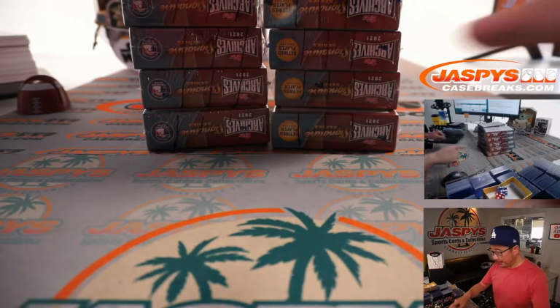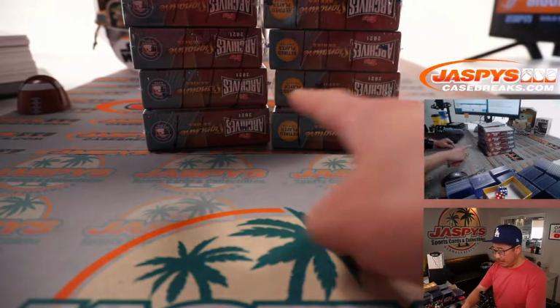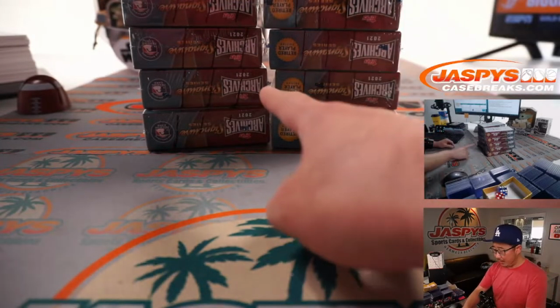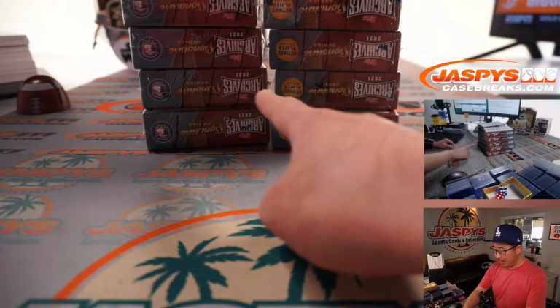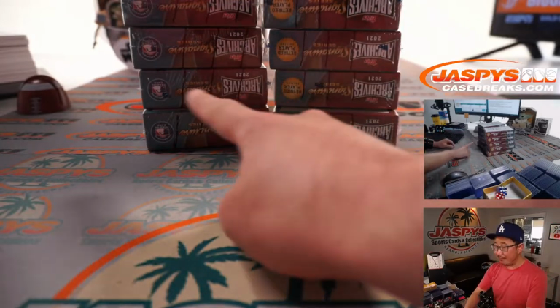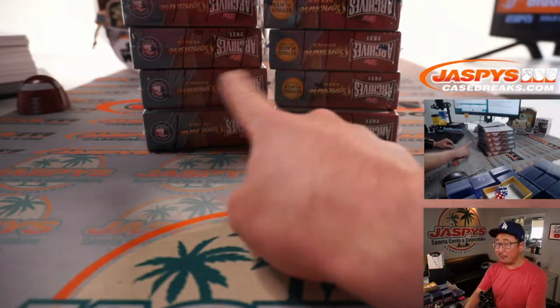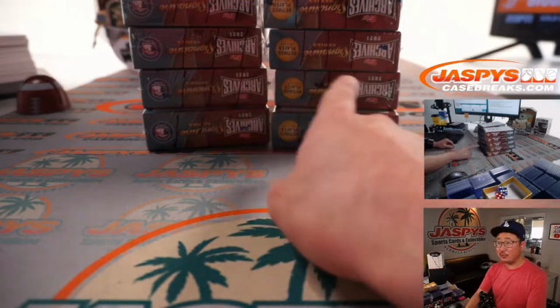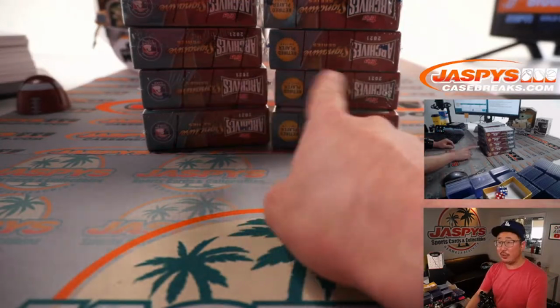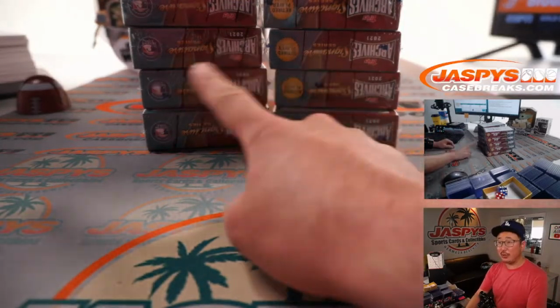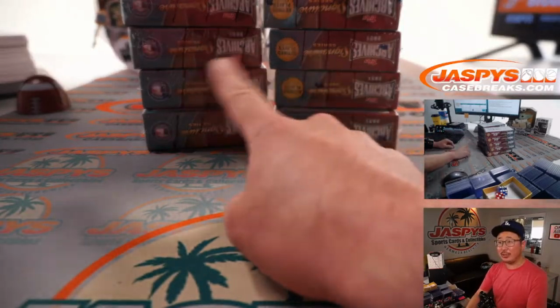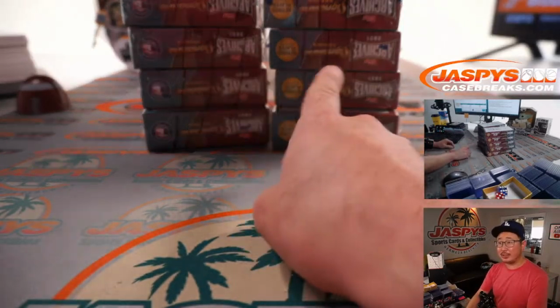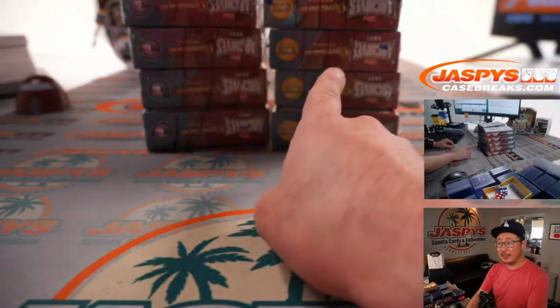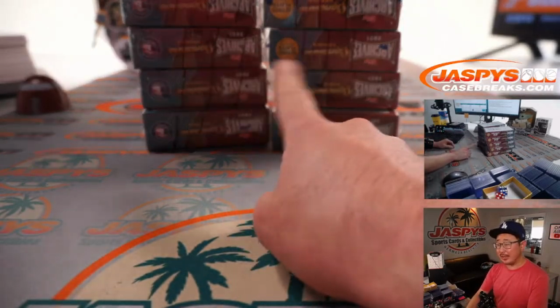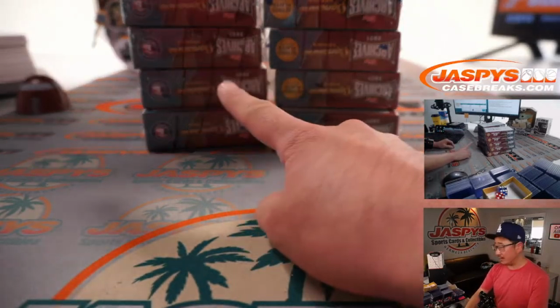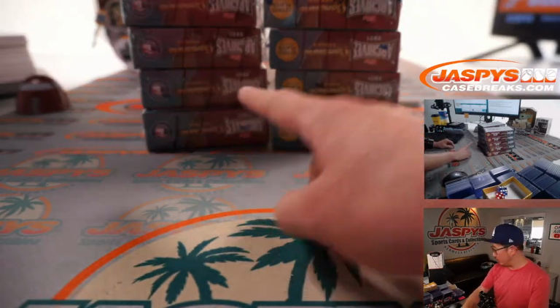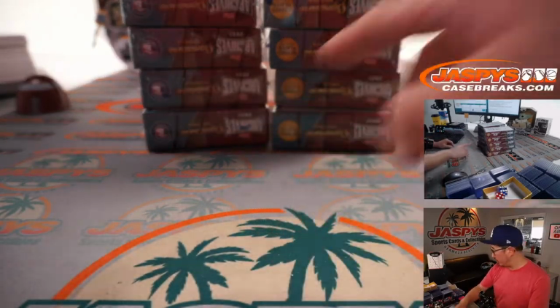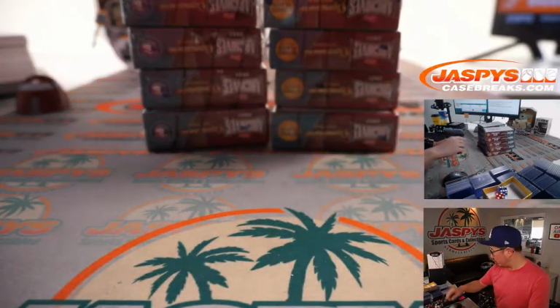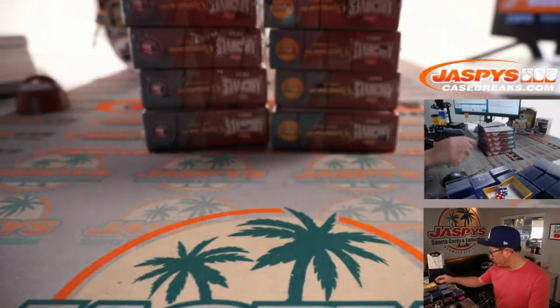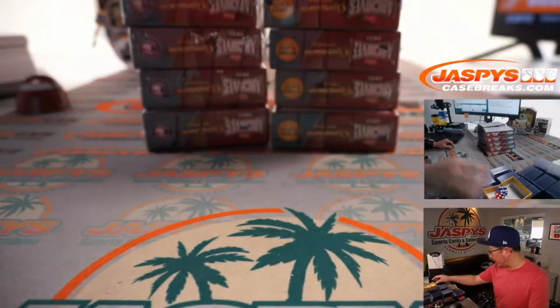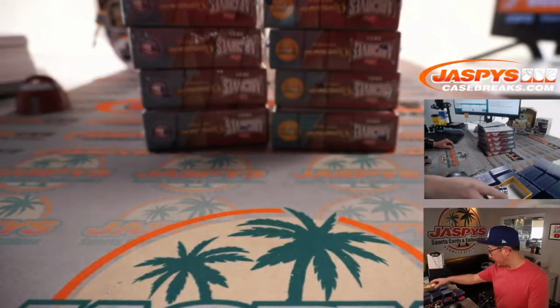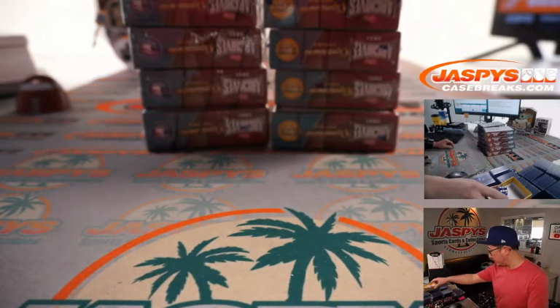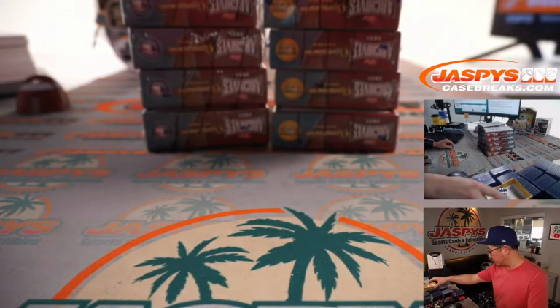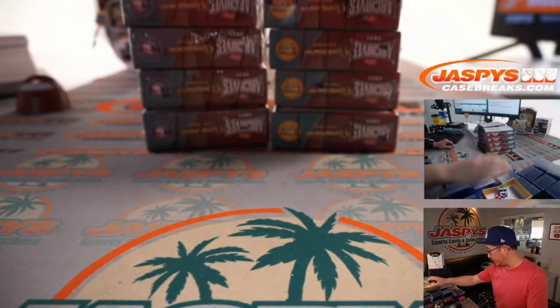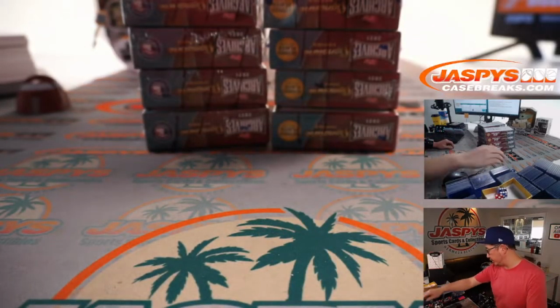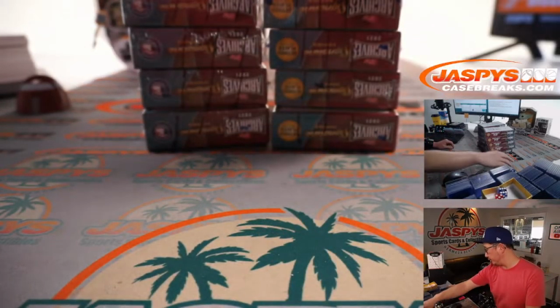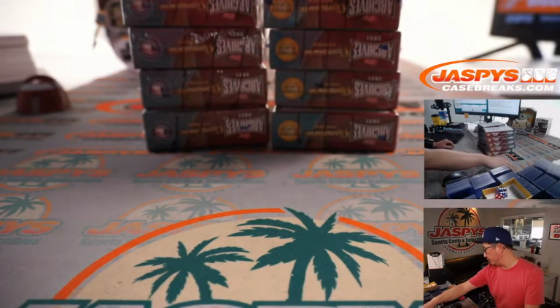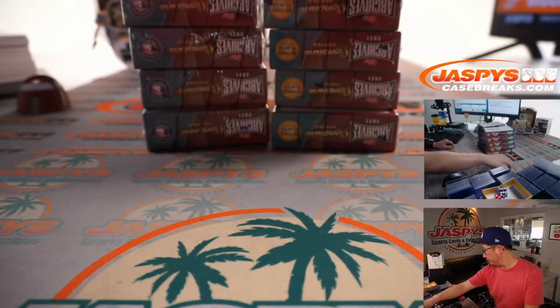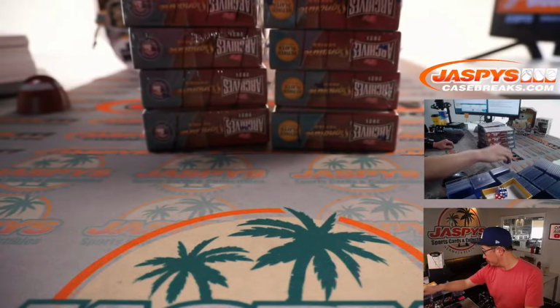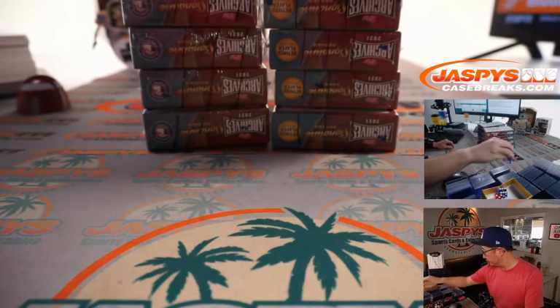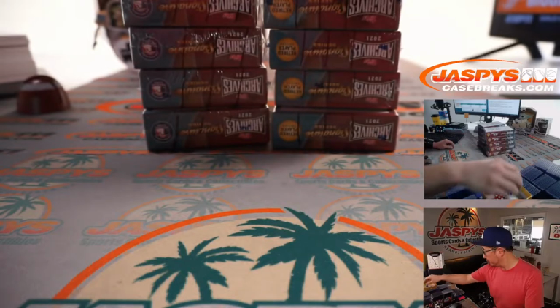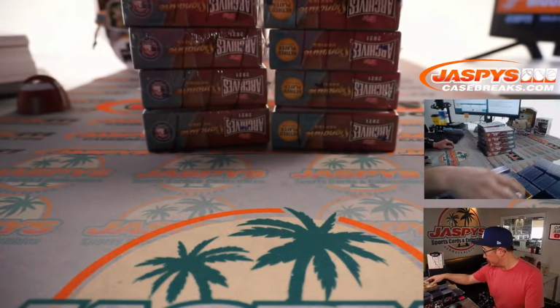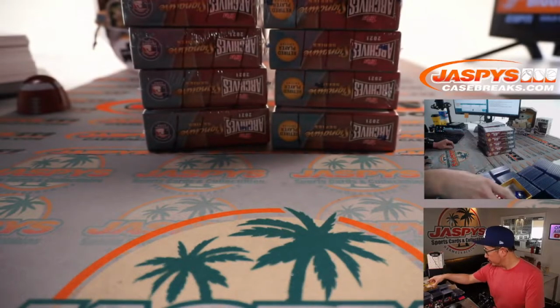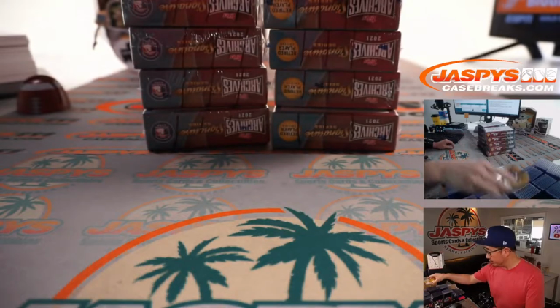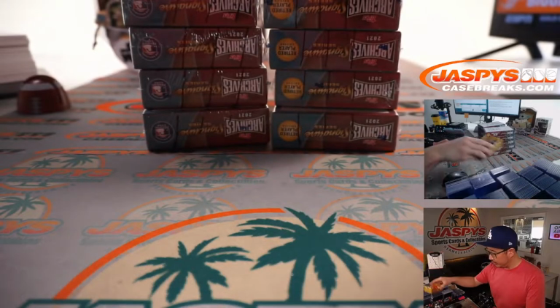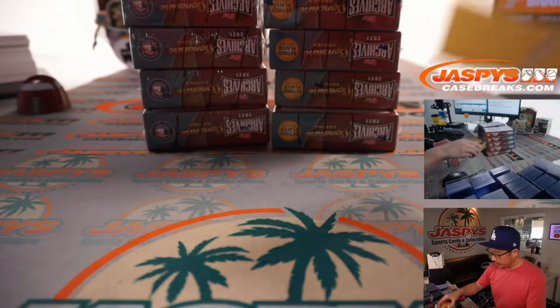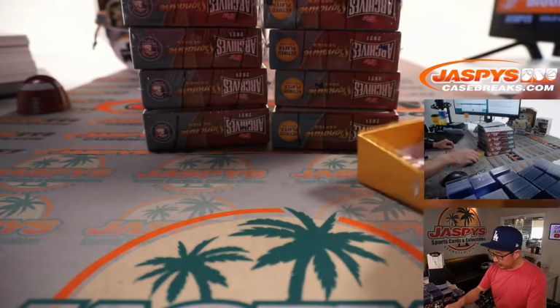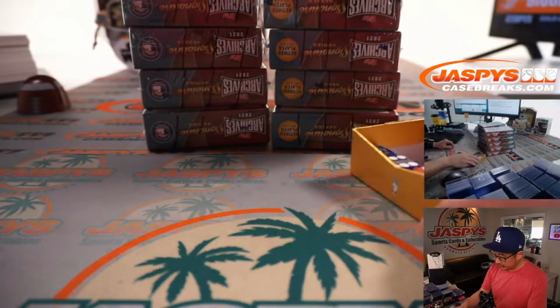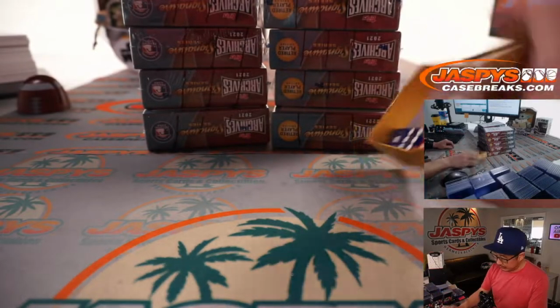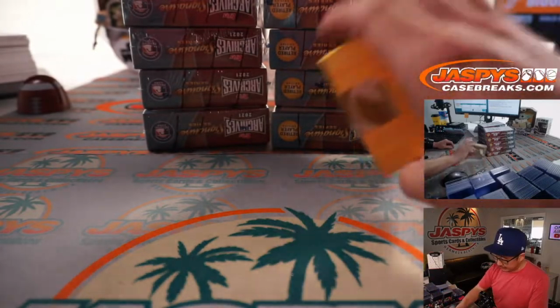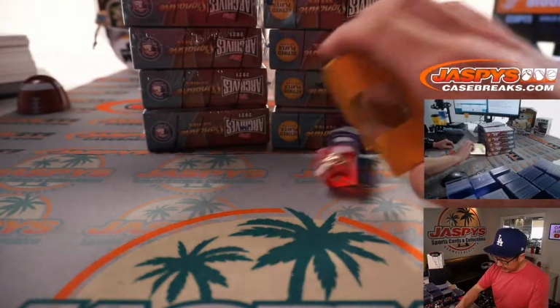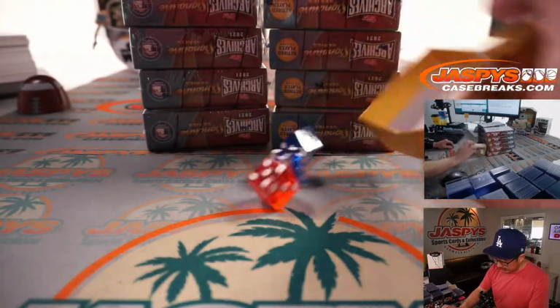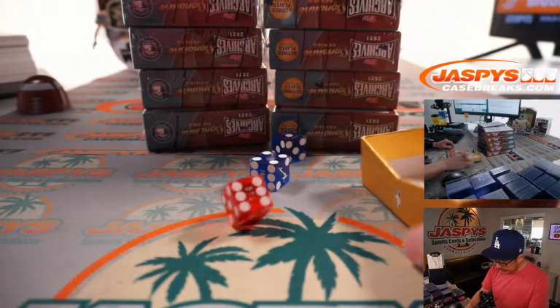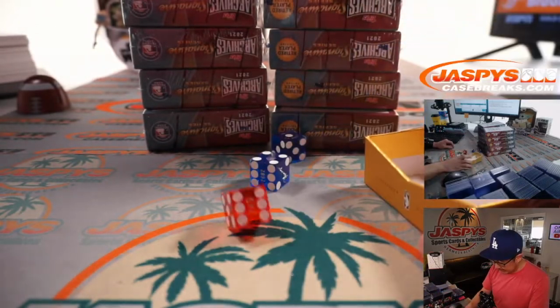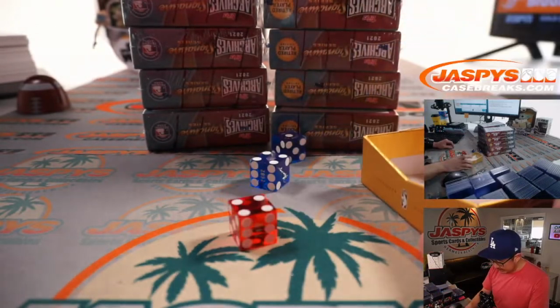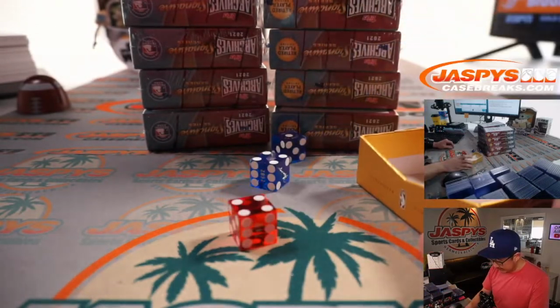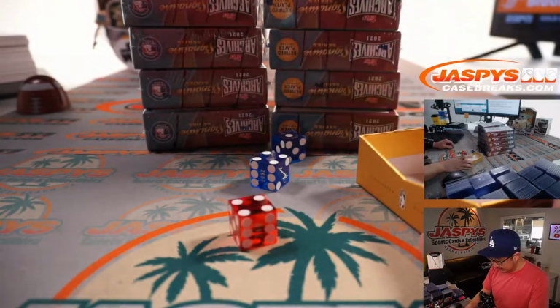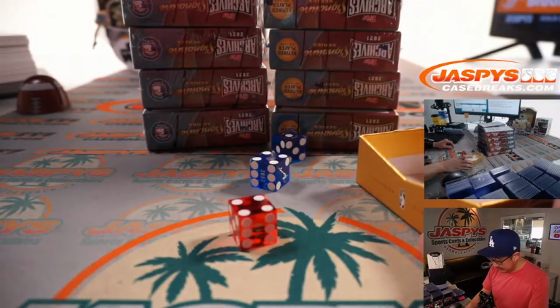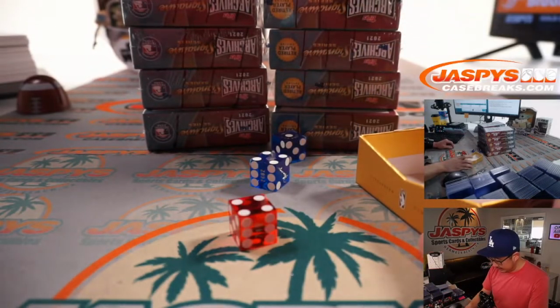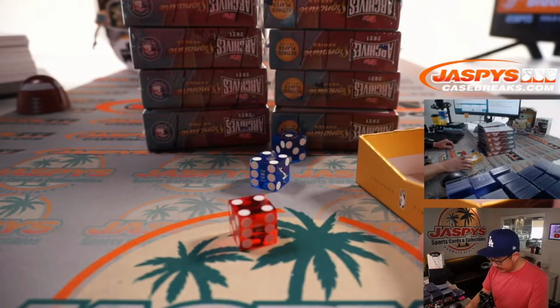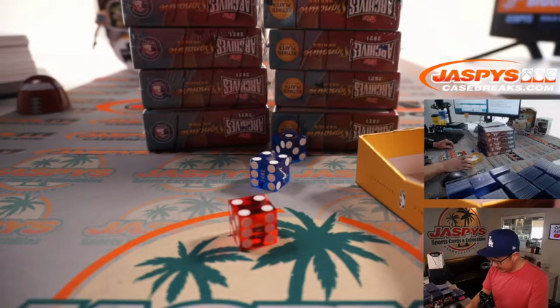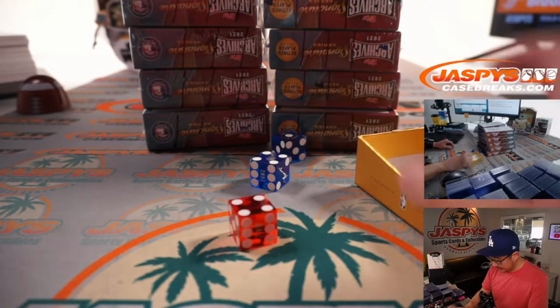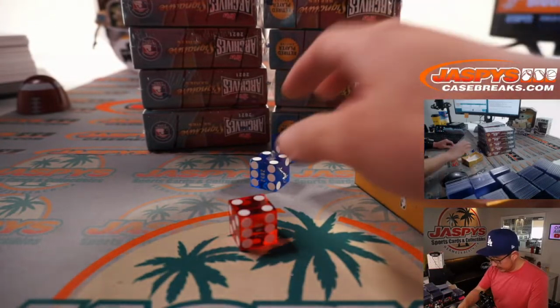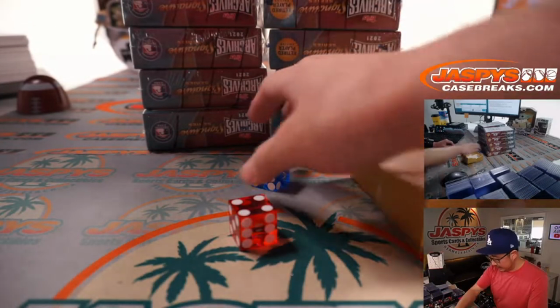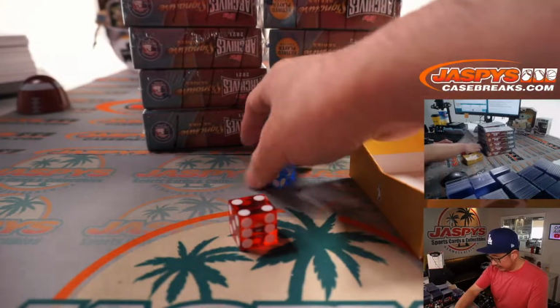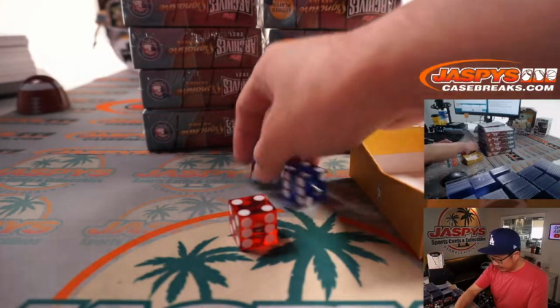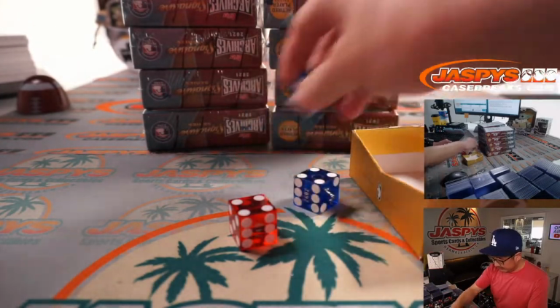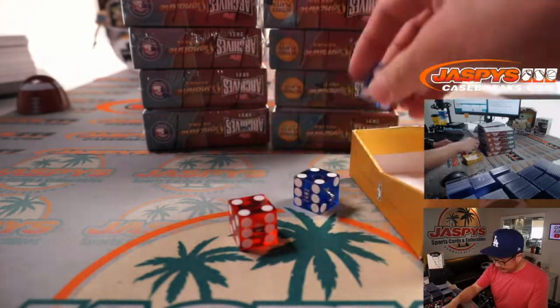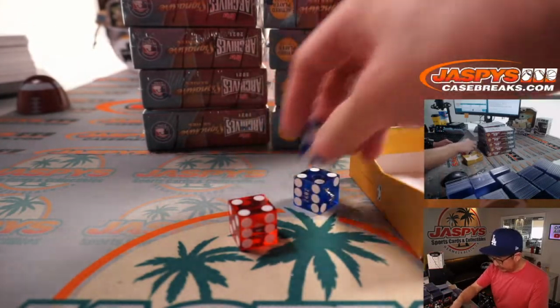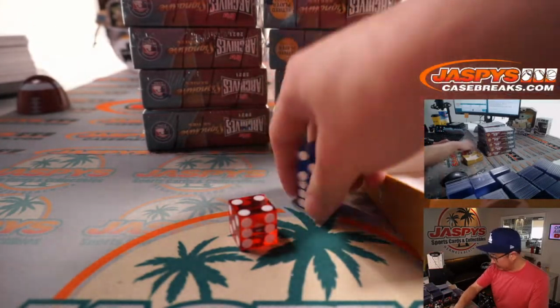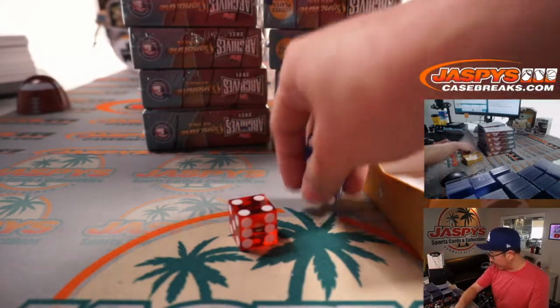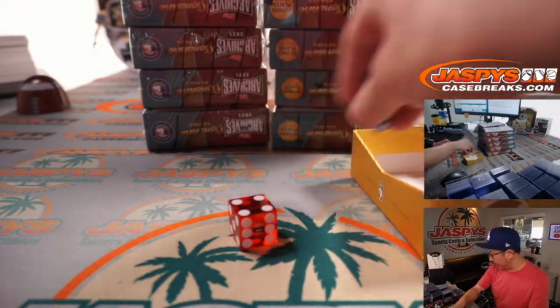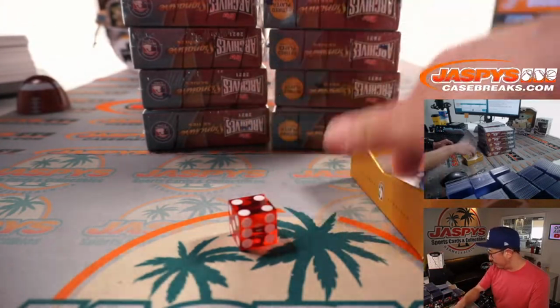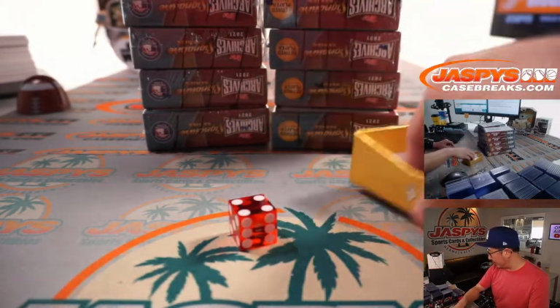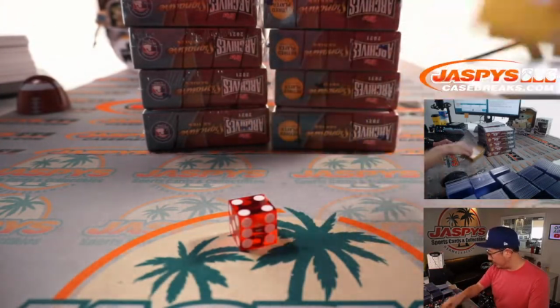Alright, first of all, let's select which boxes we're going to do. We'll select a die — we'll go with that one here.